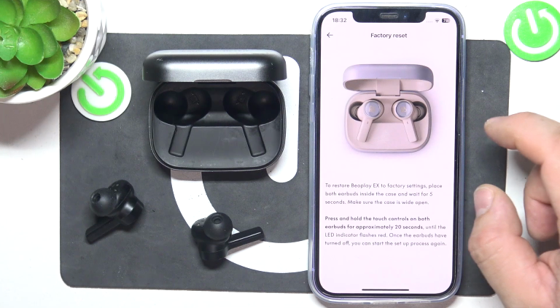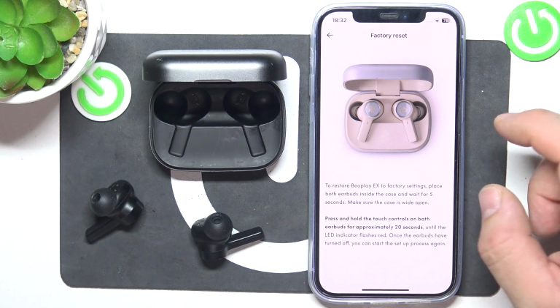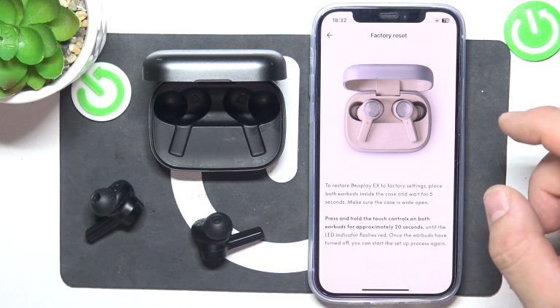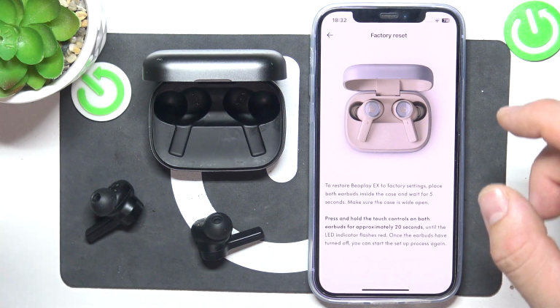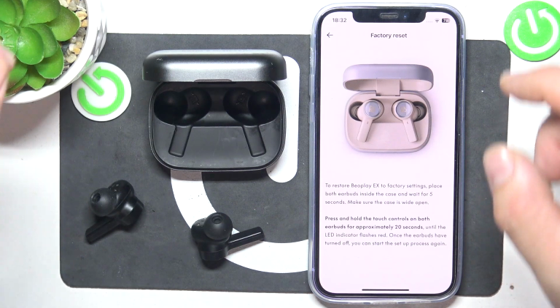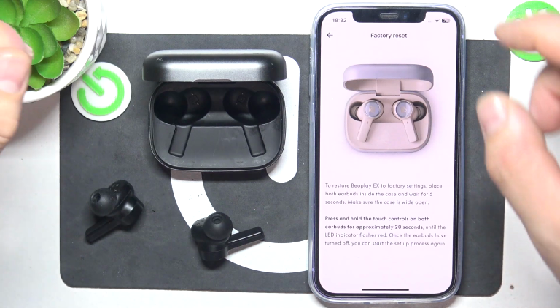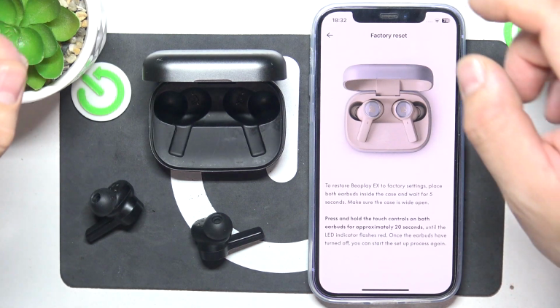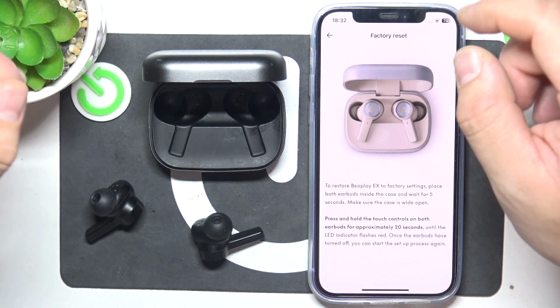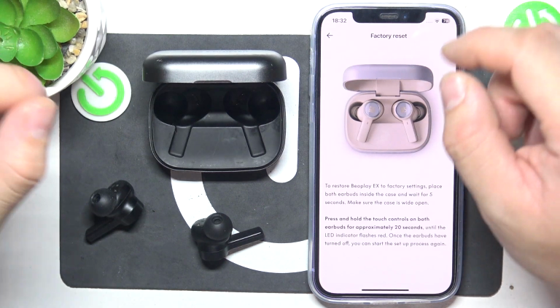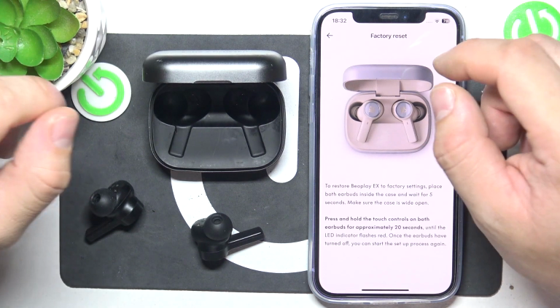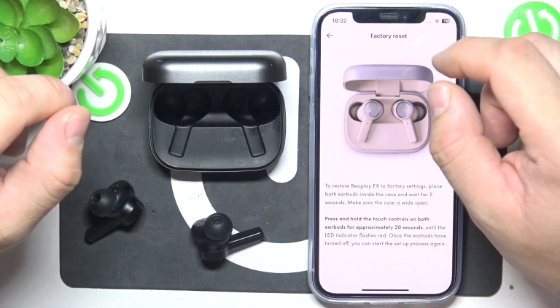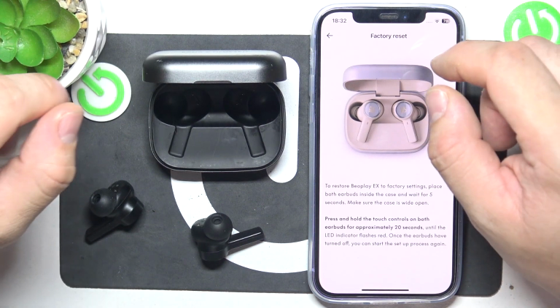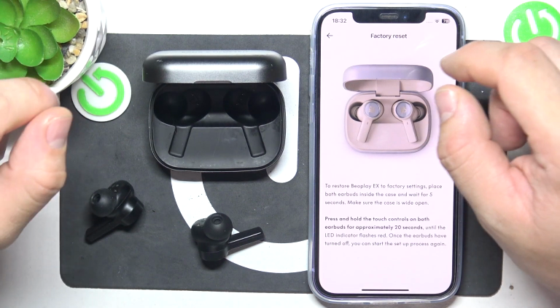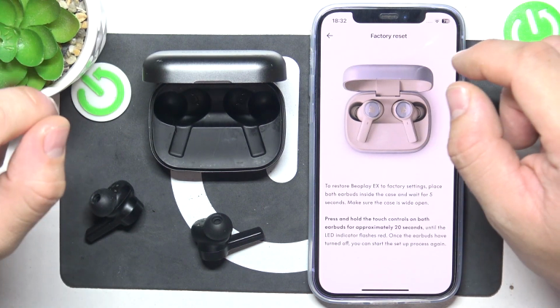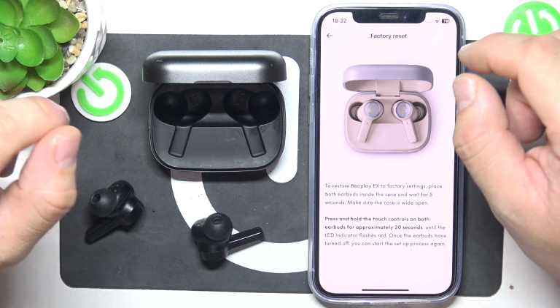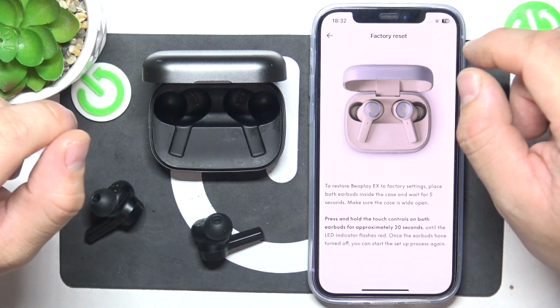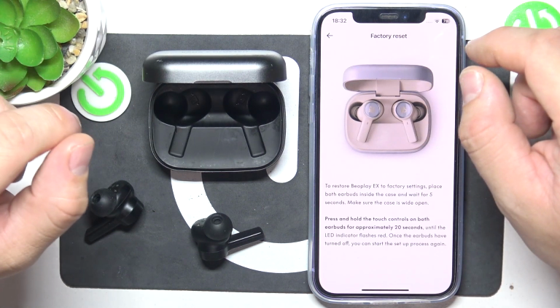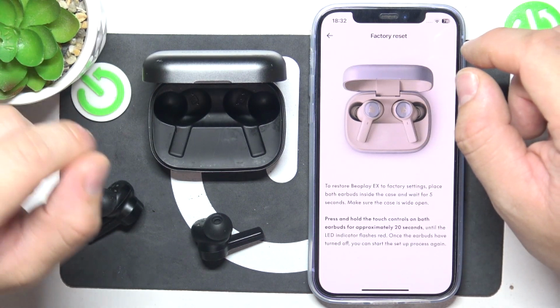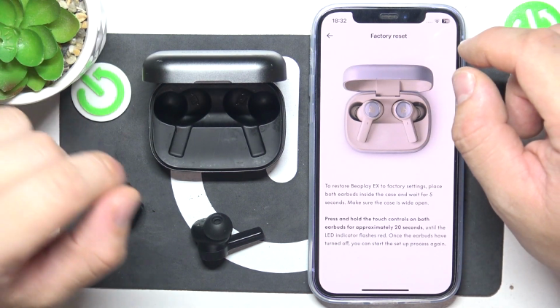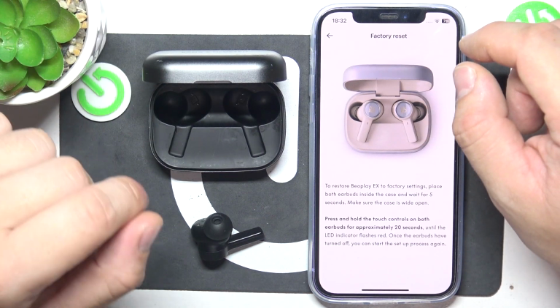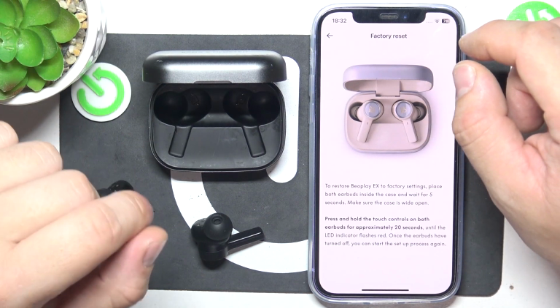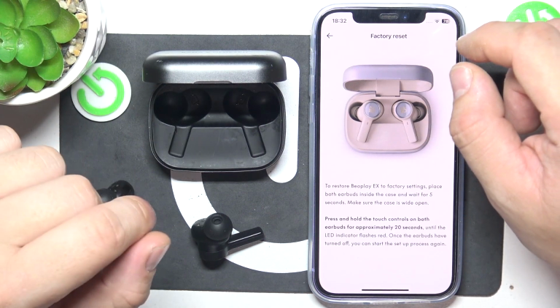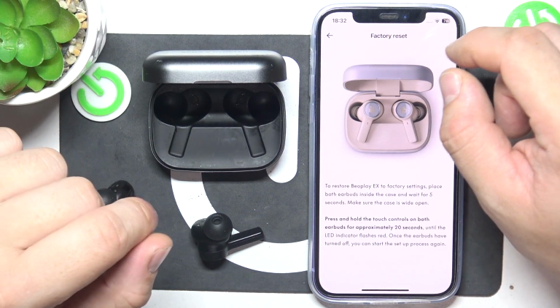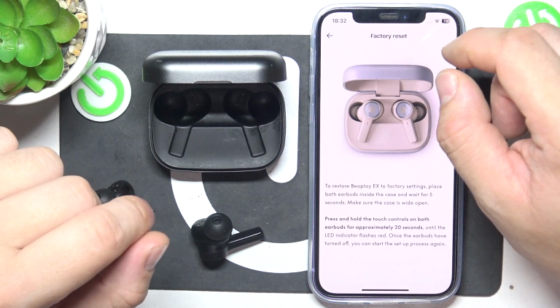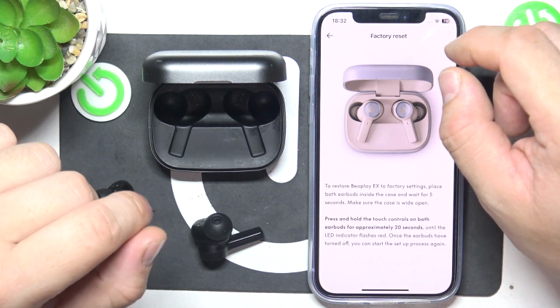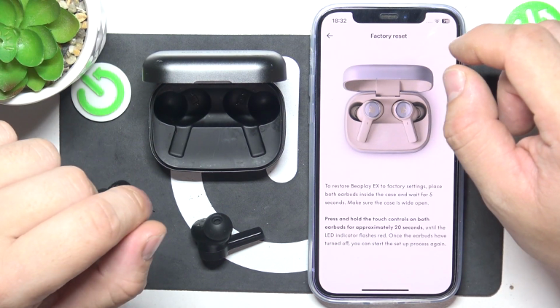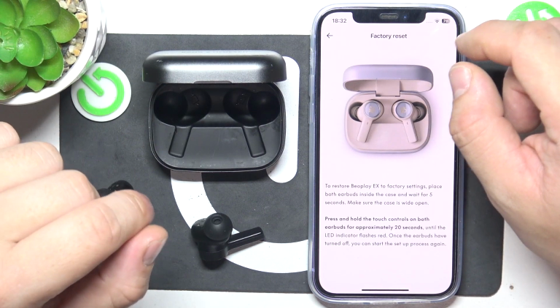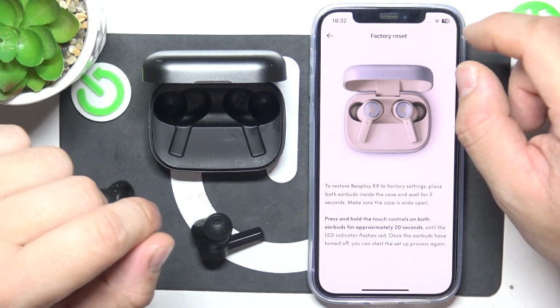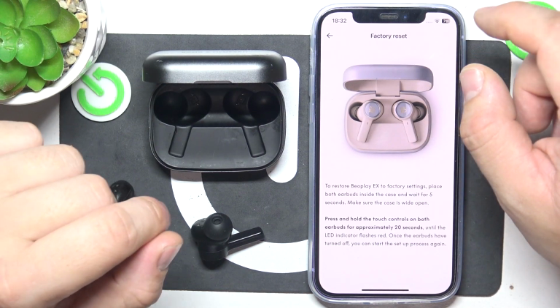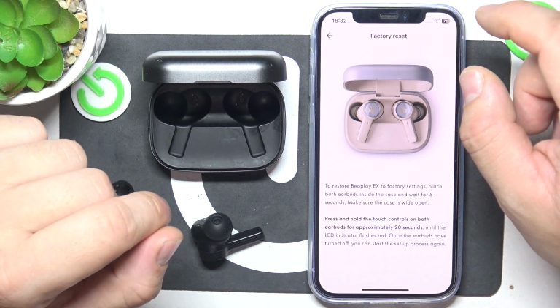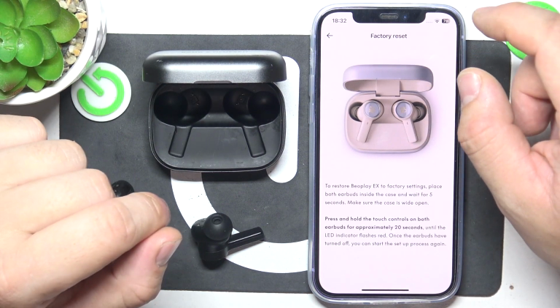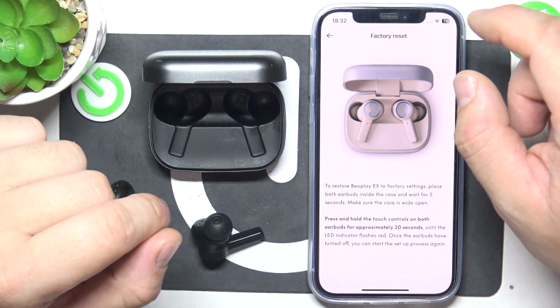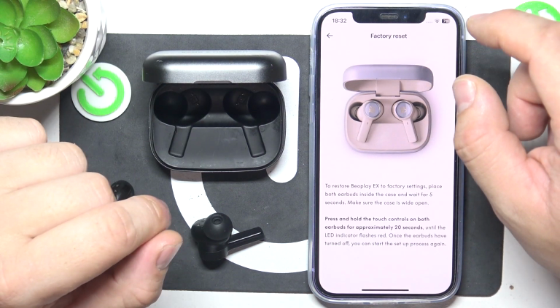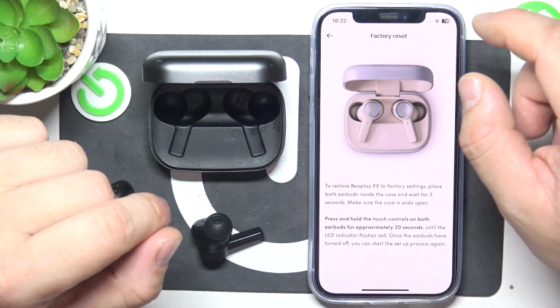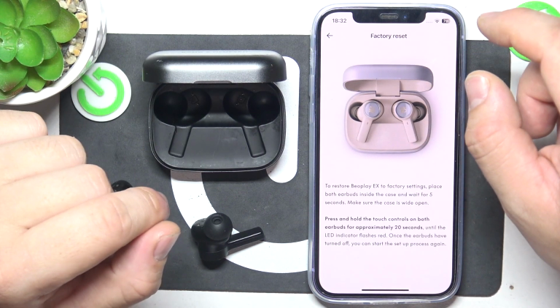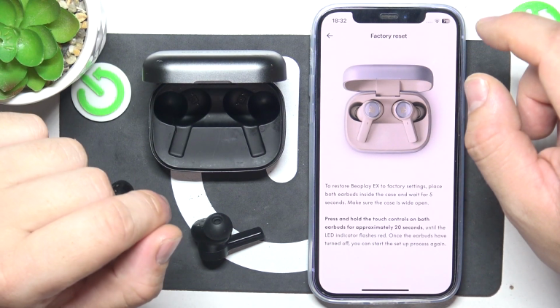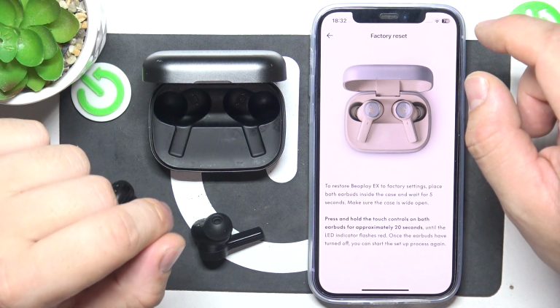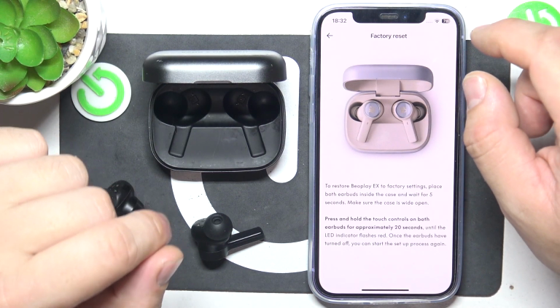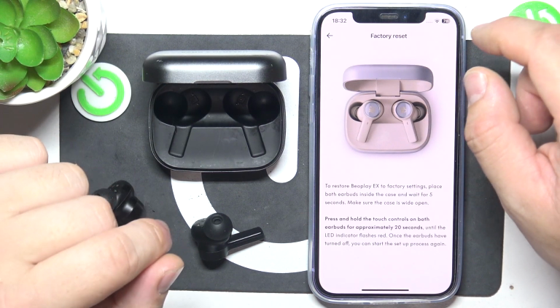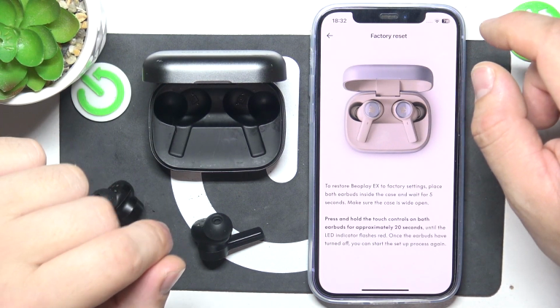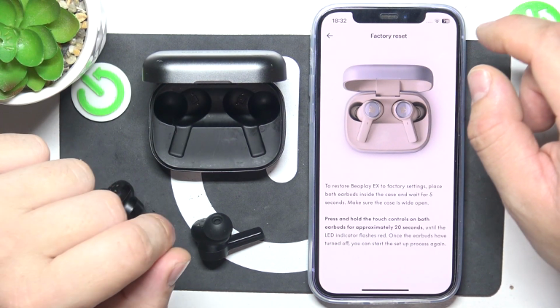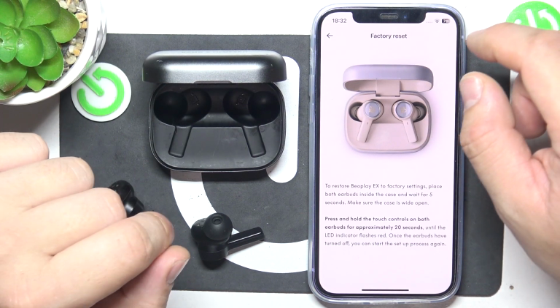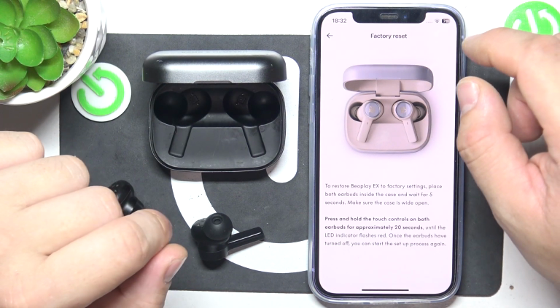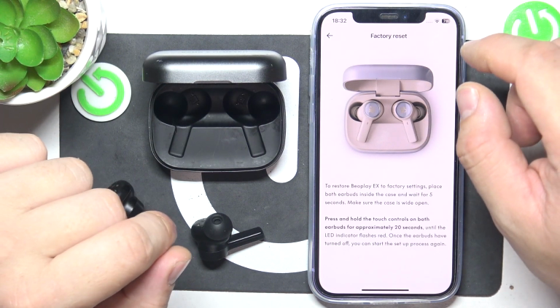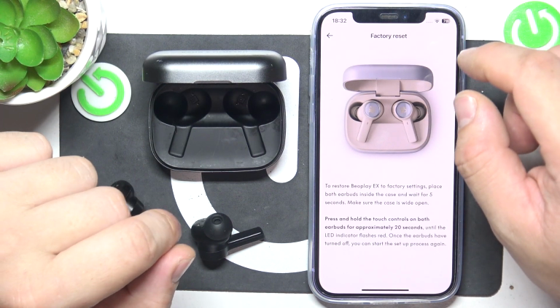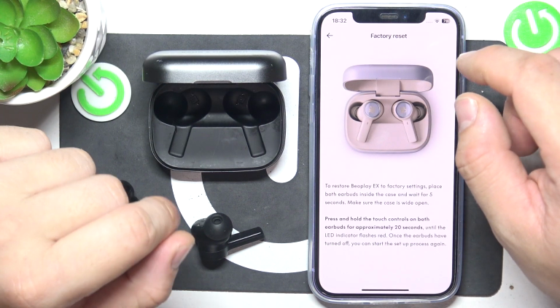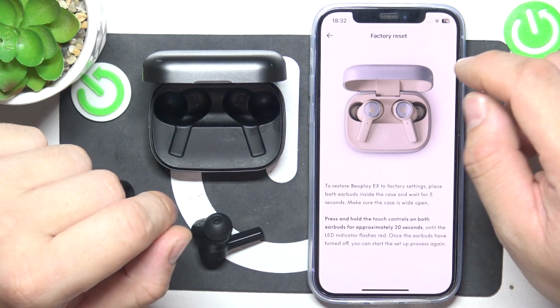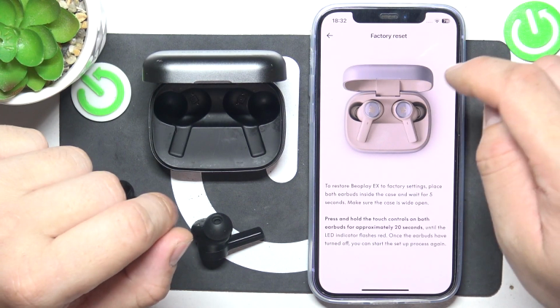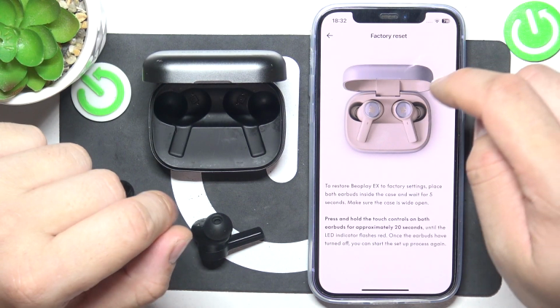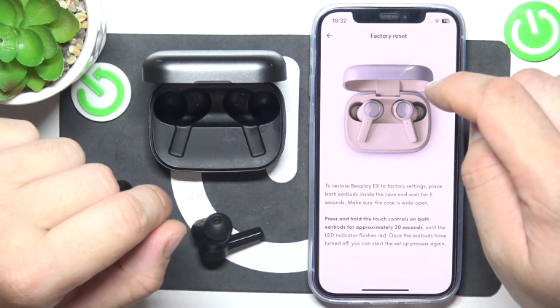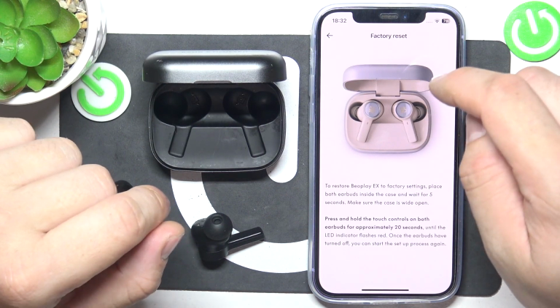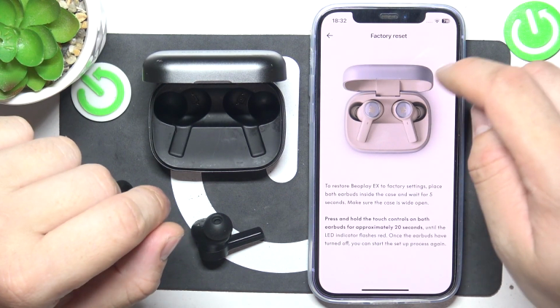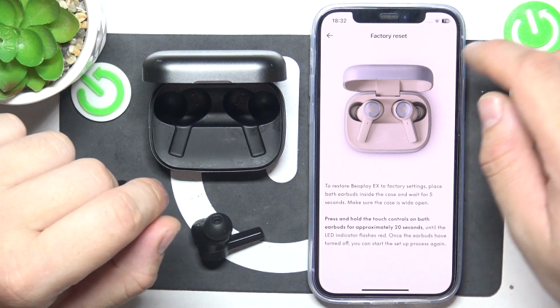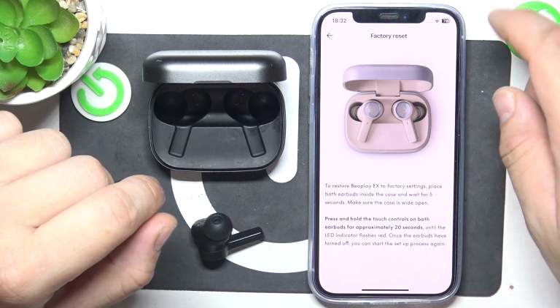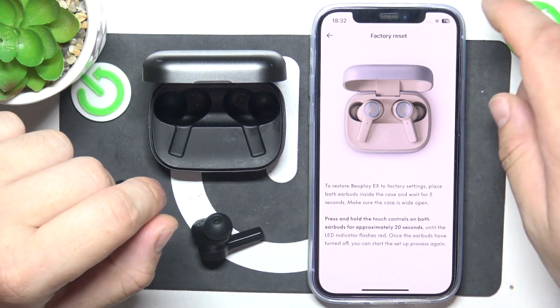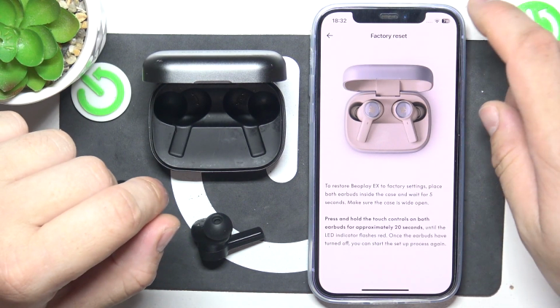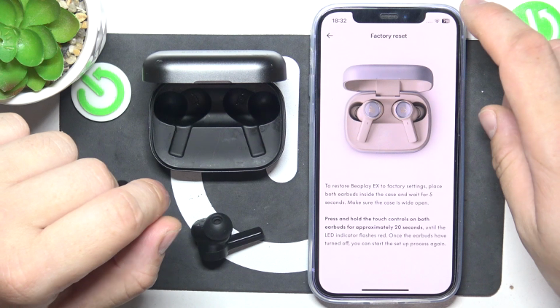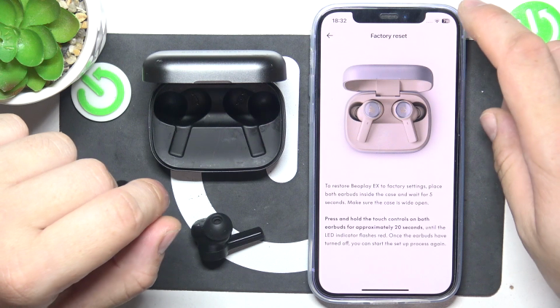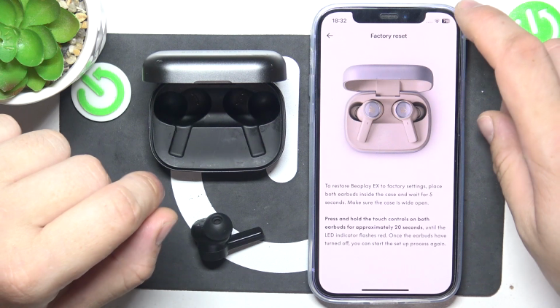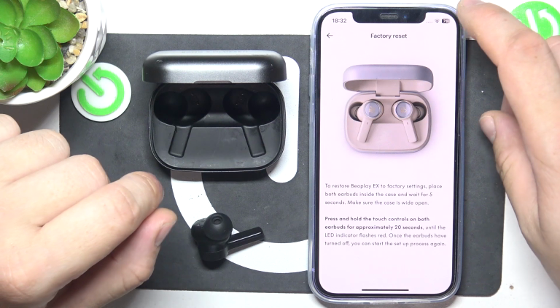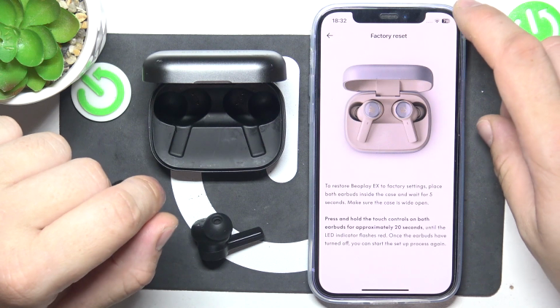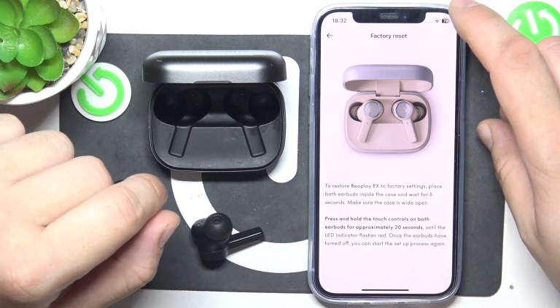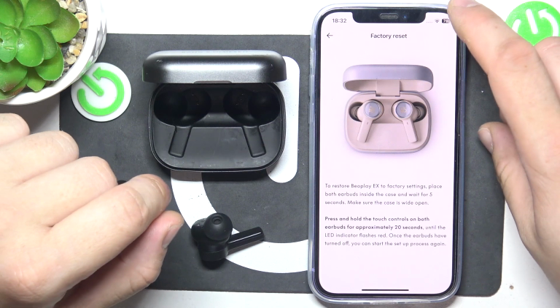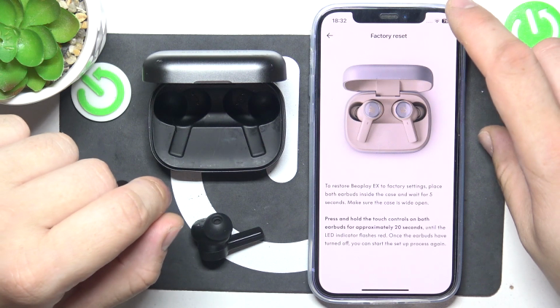Hello, in front of me I've got Bioplay EX. In this video I'll show you how to perform factory reset of your earbuds.